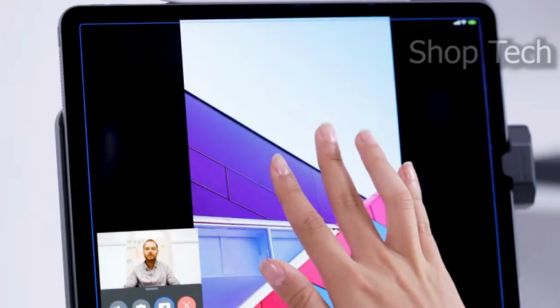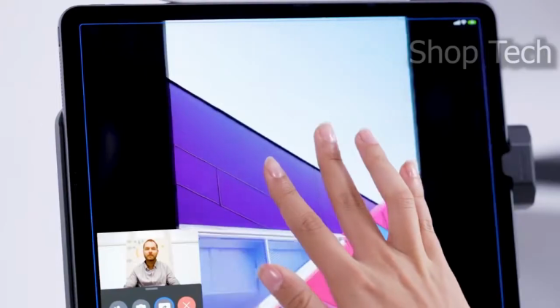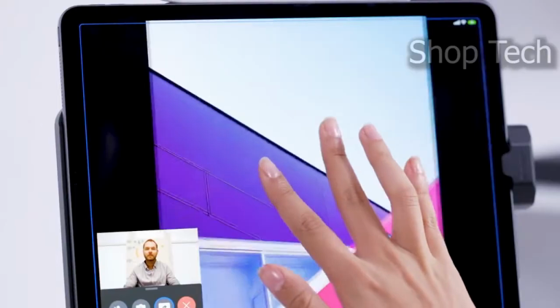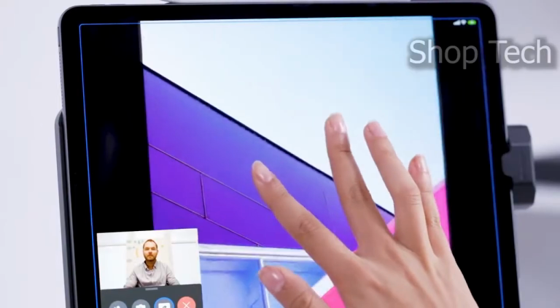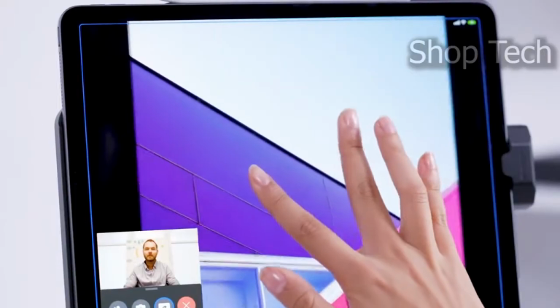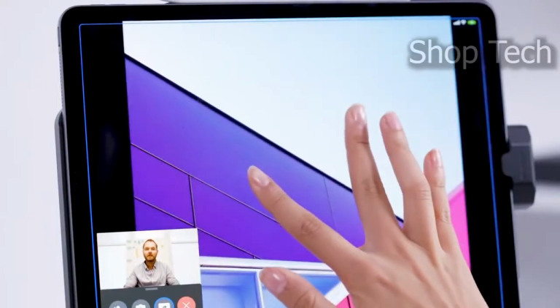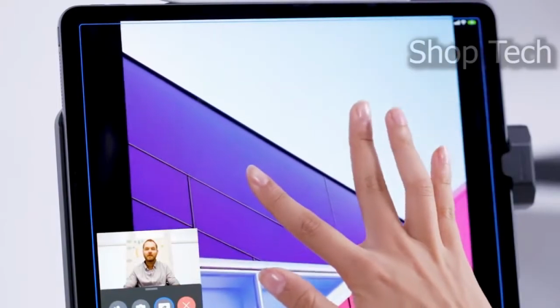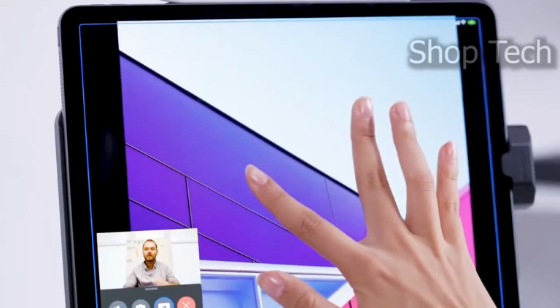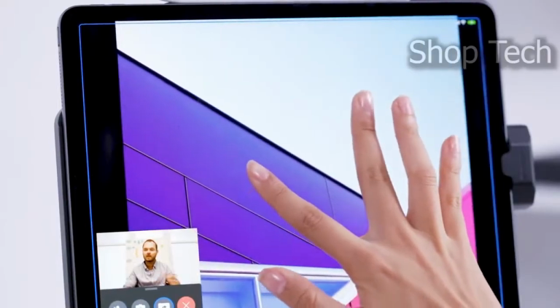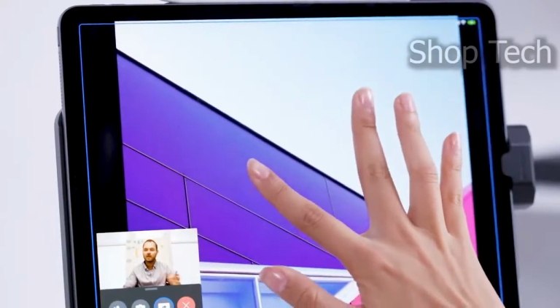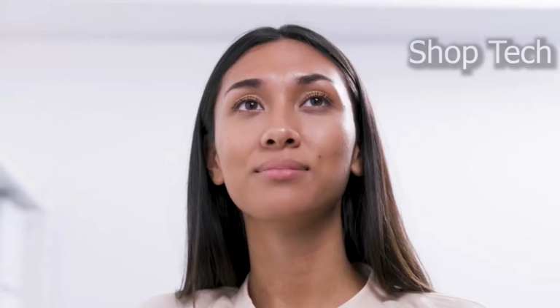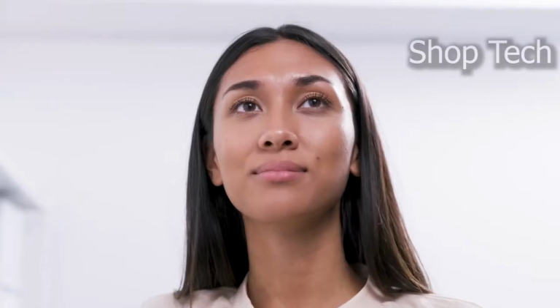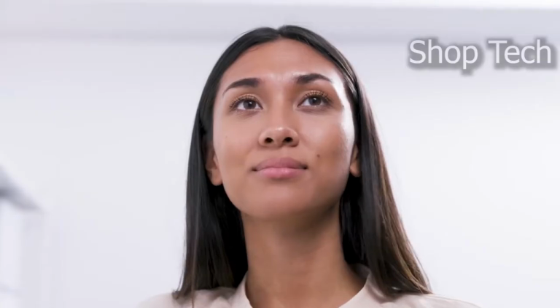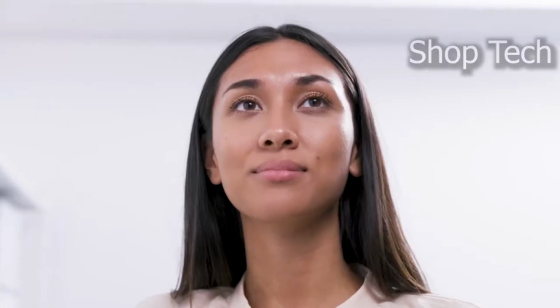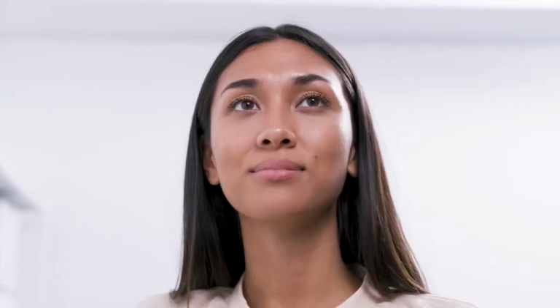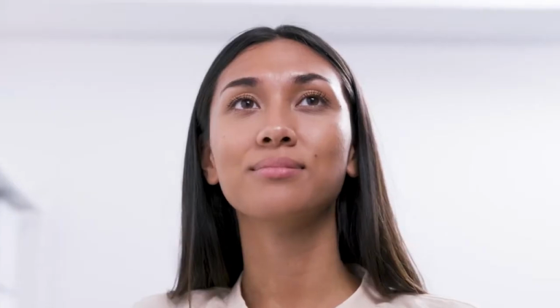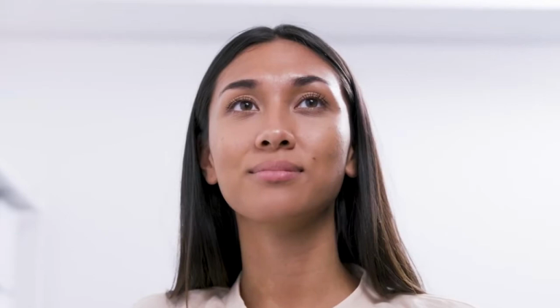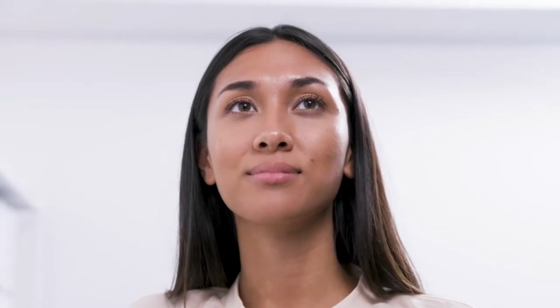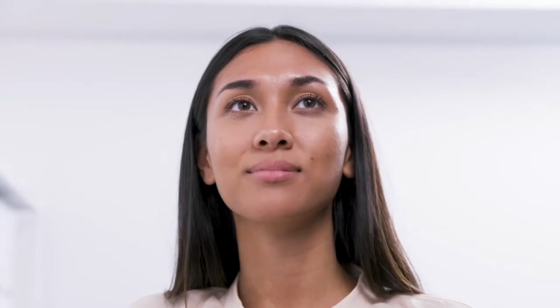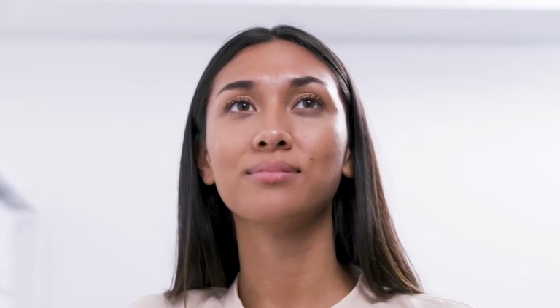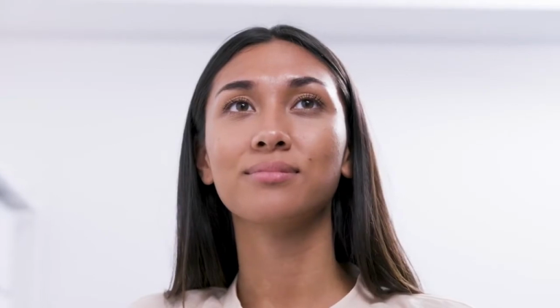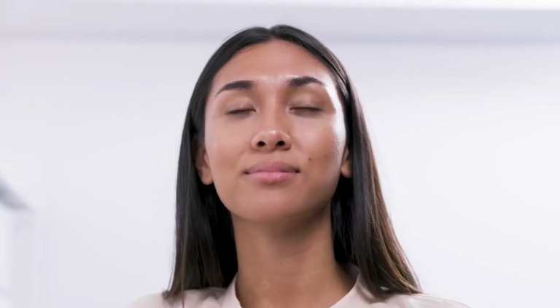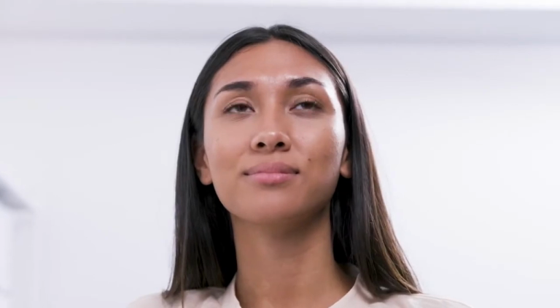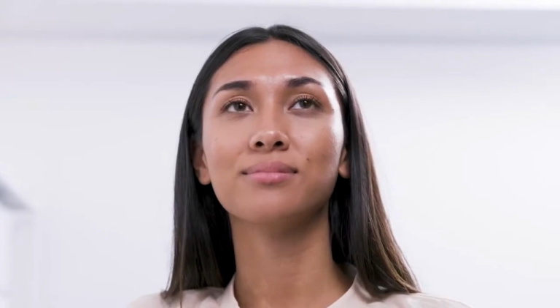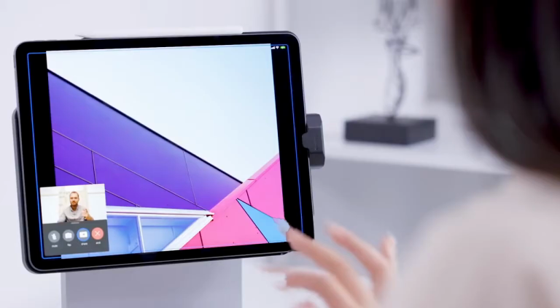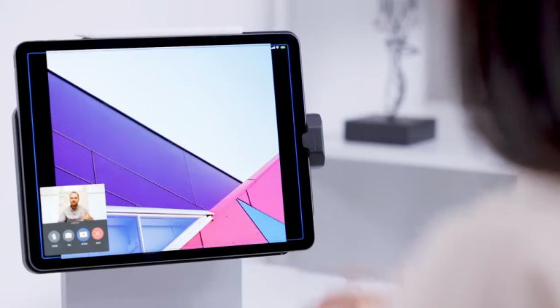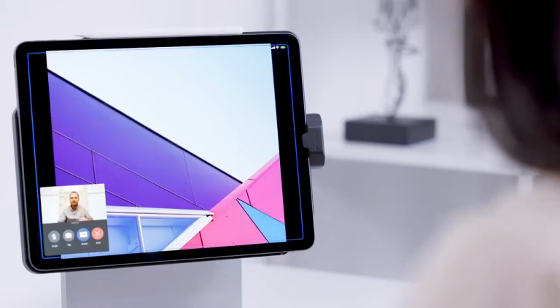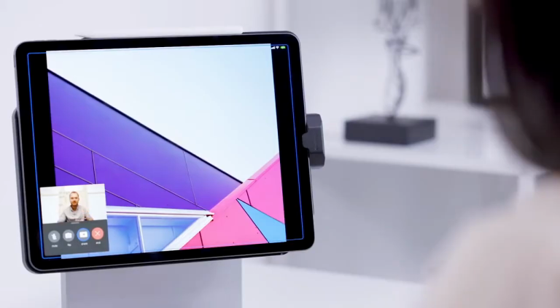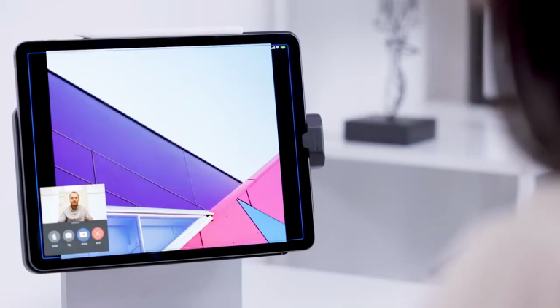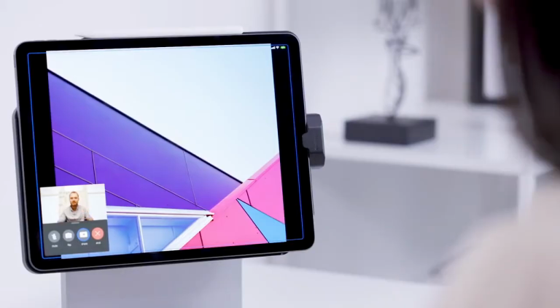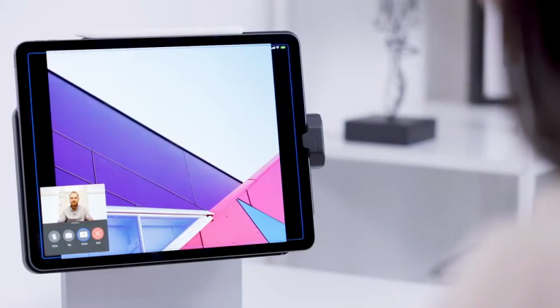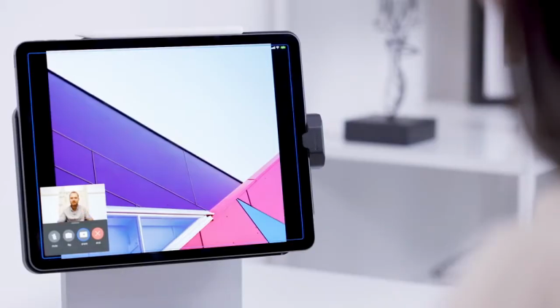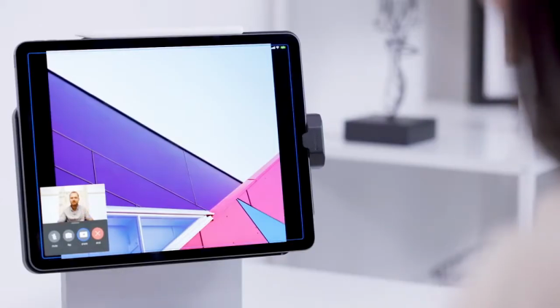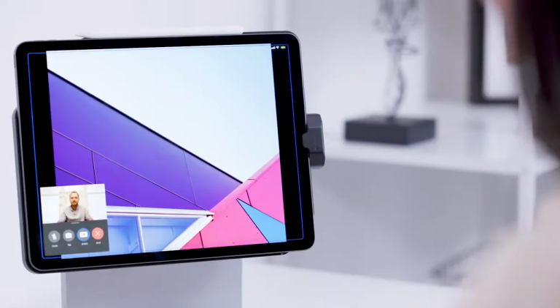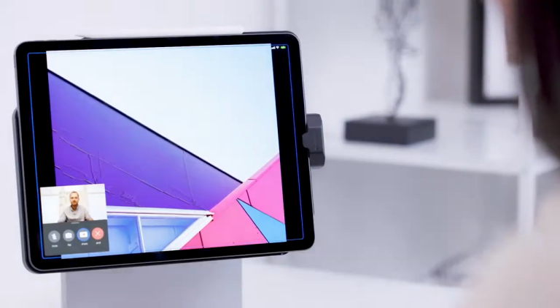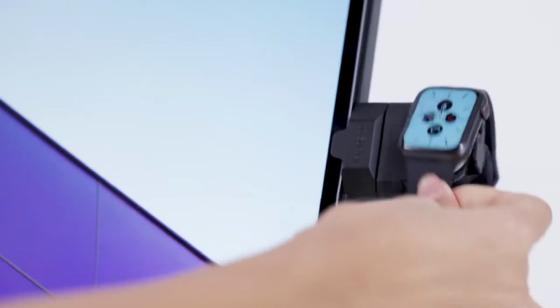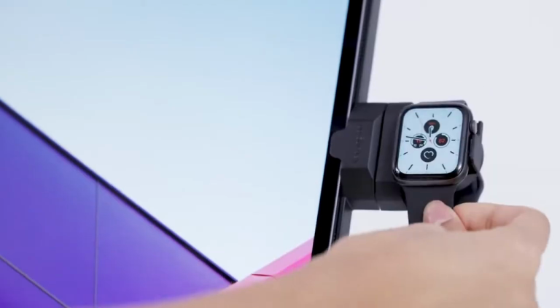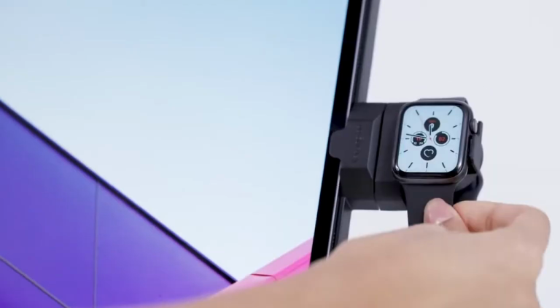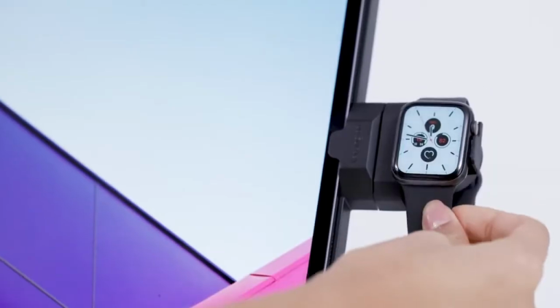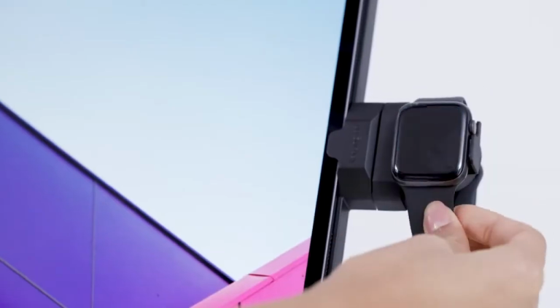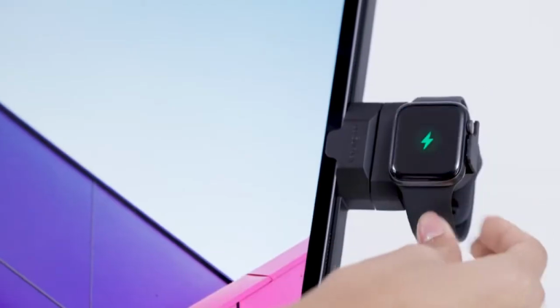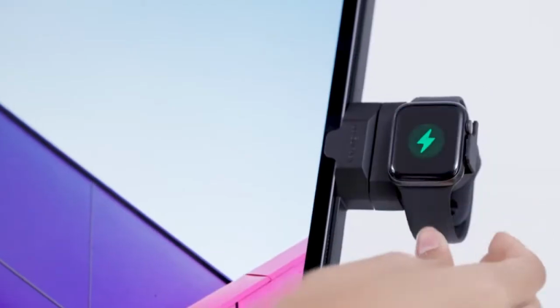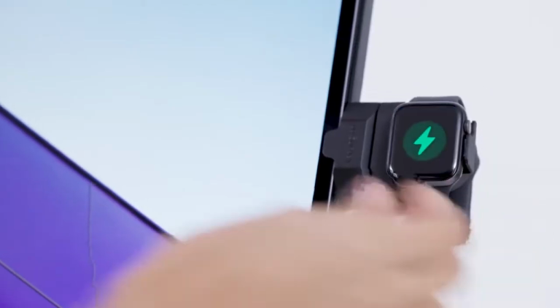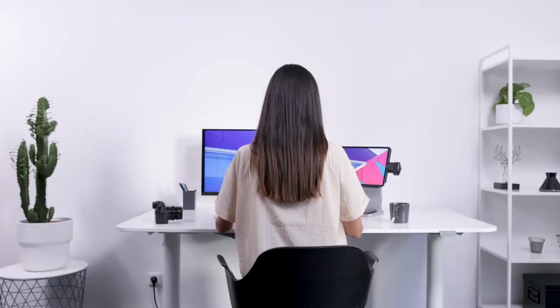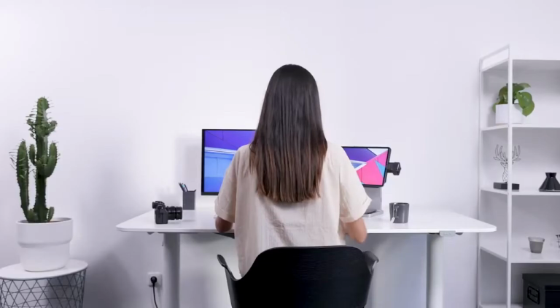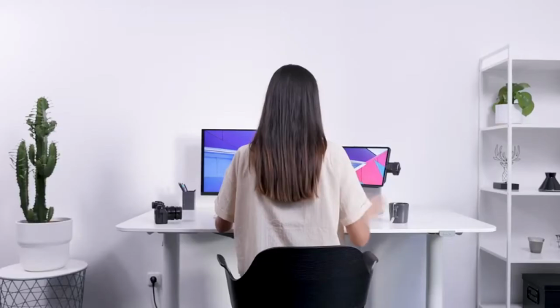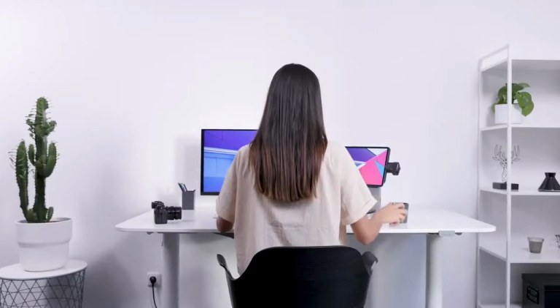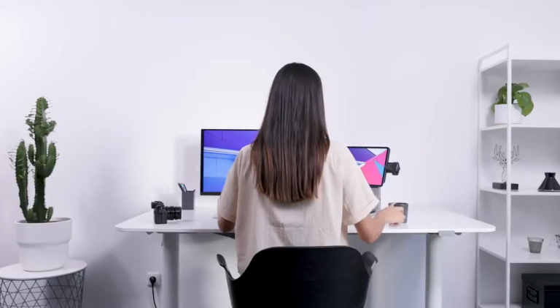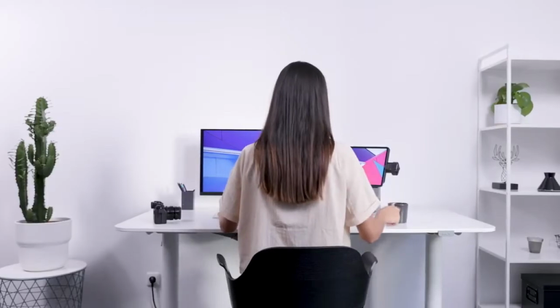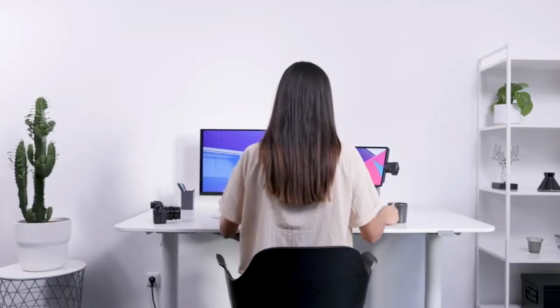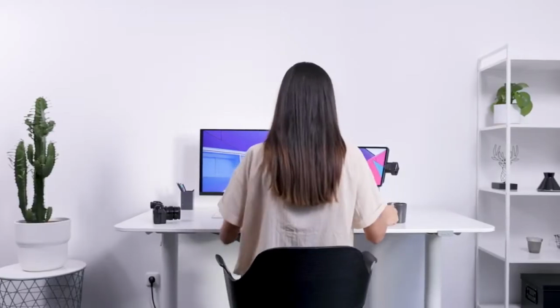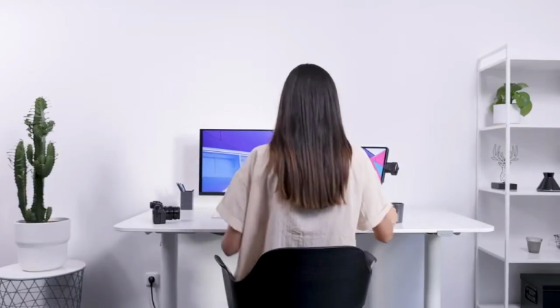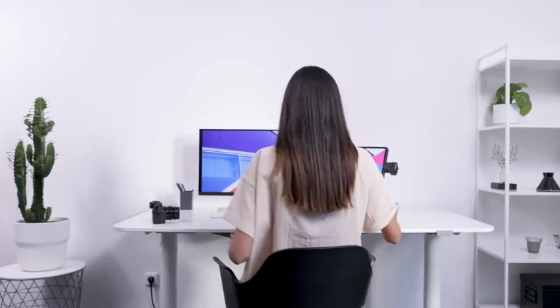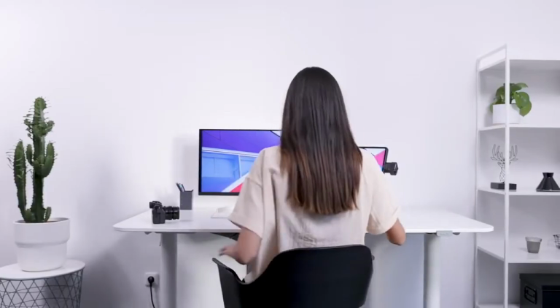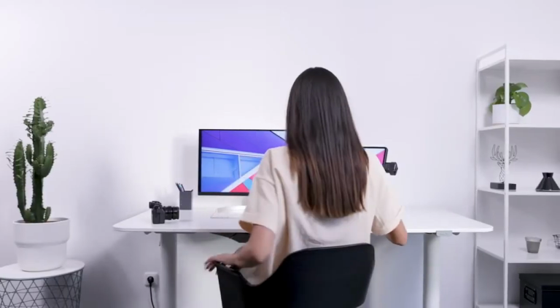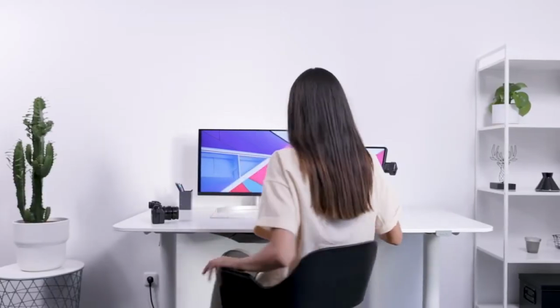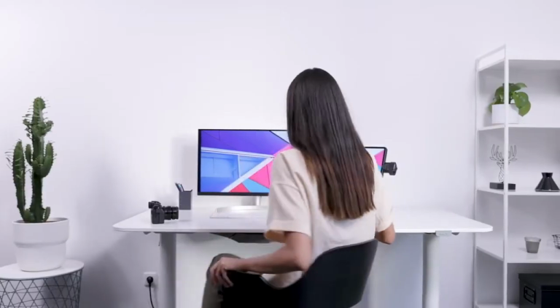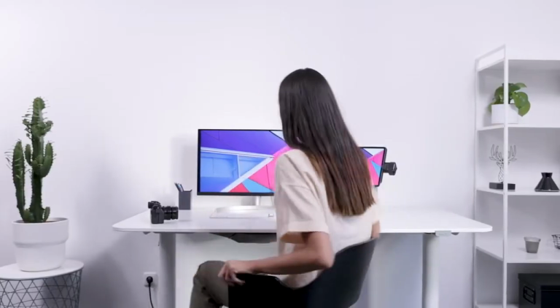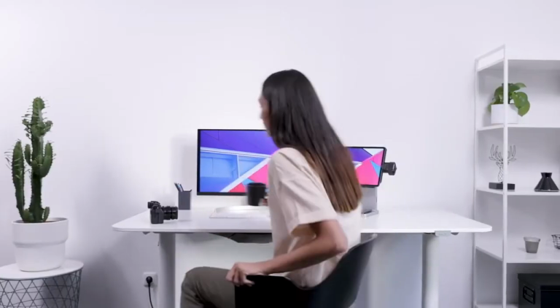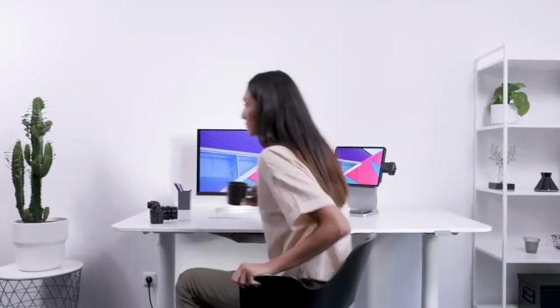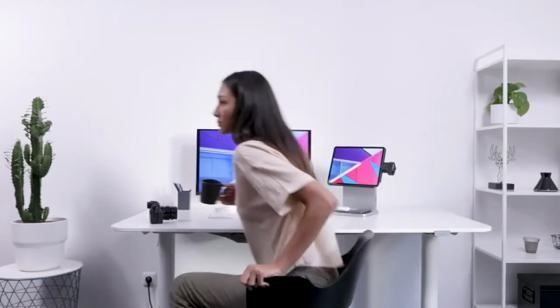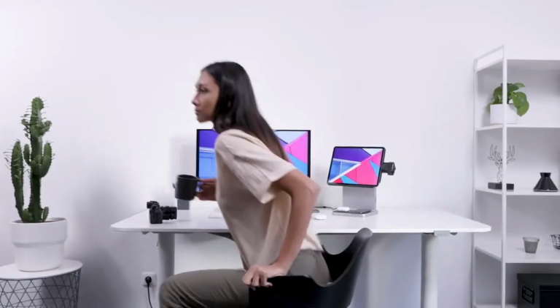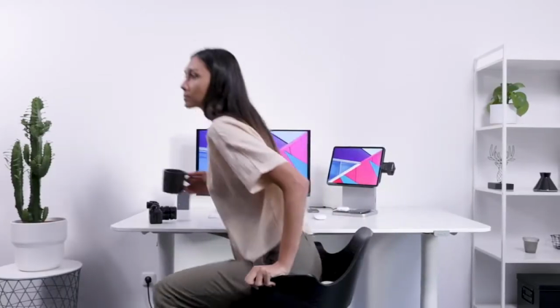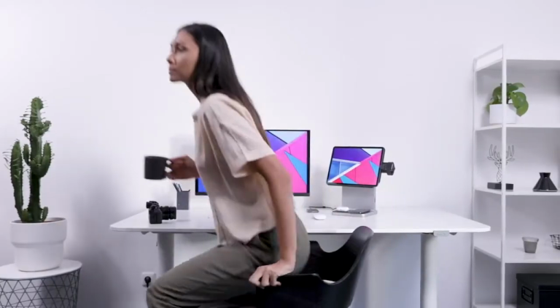In addition, the iPad holder keeps your iPad elevated. Meanwhile, the iPad and iPhone holders support charging as well as viewing in landscape or portrait mode.